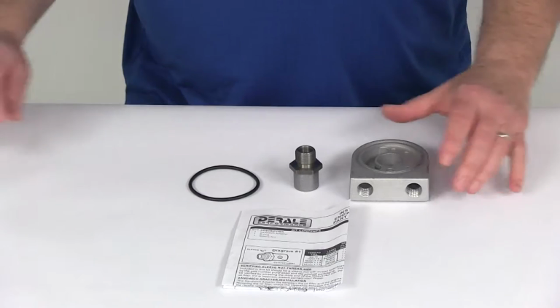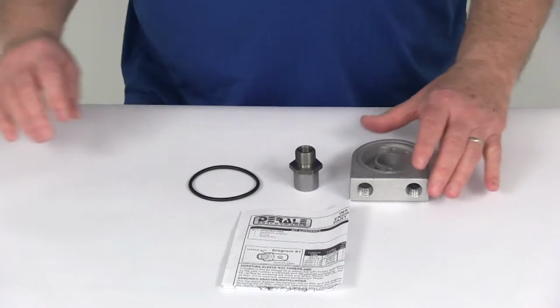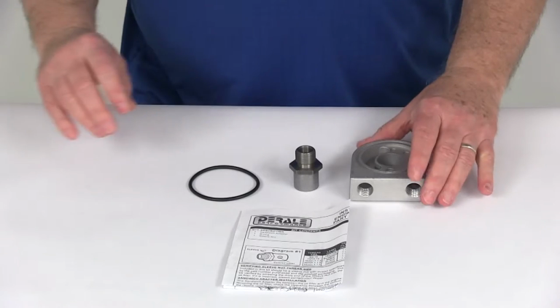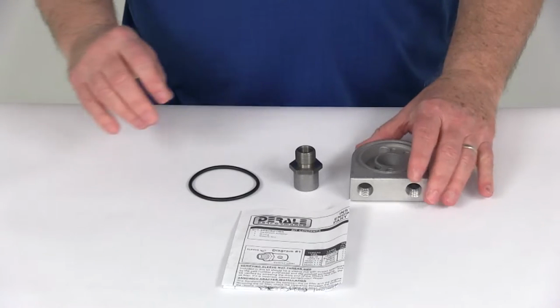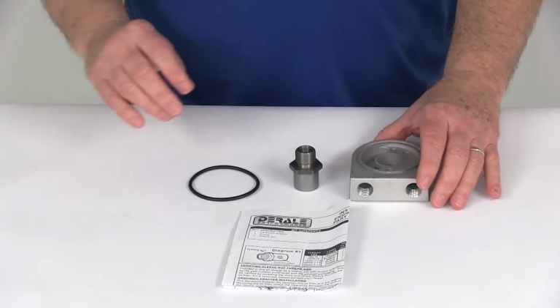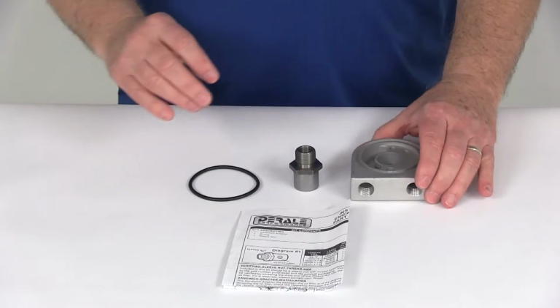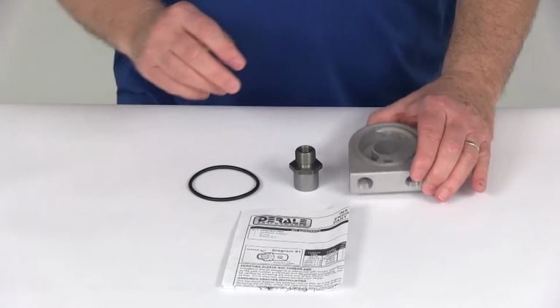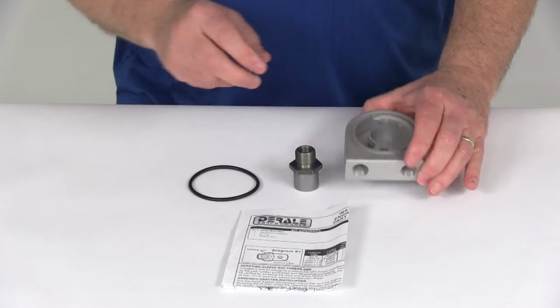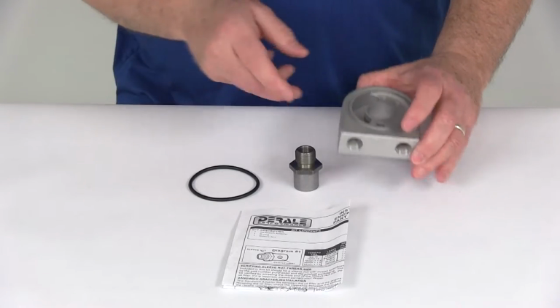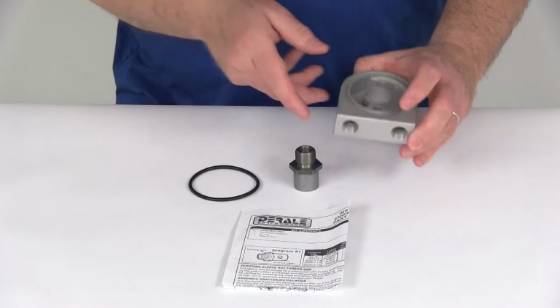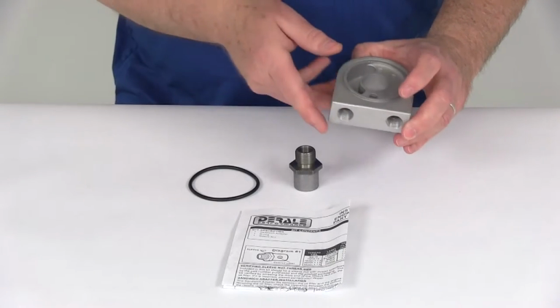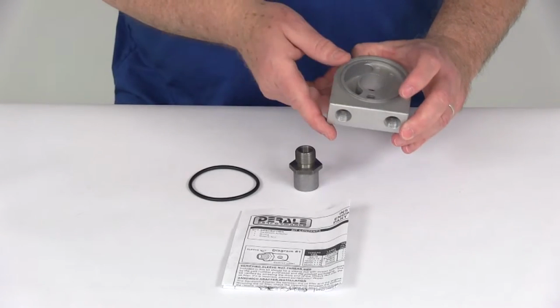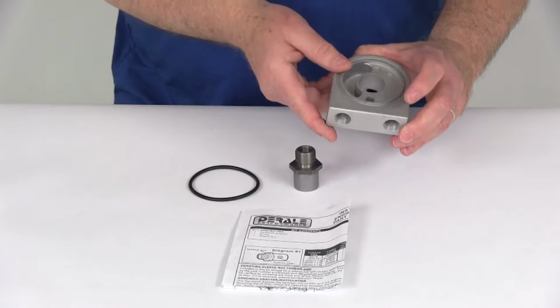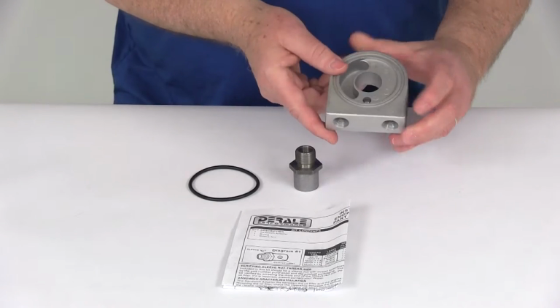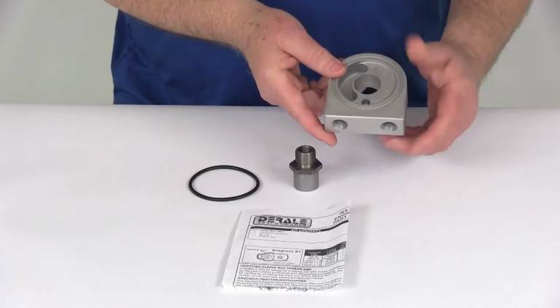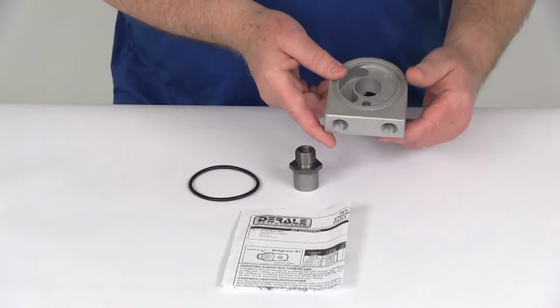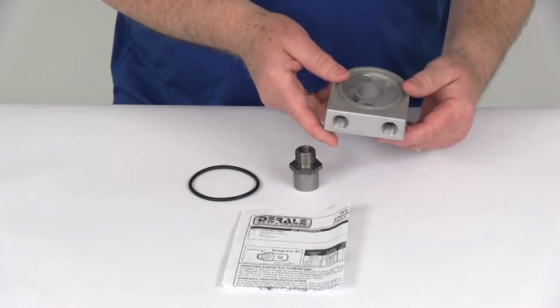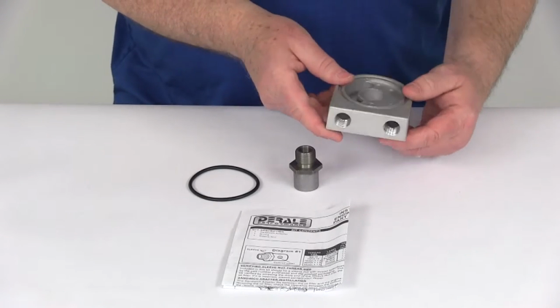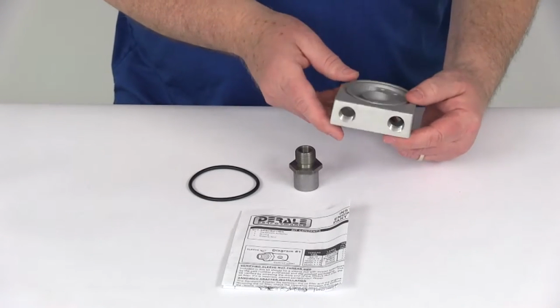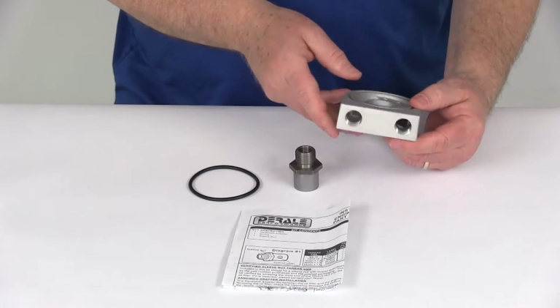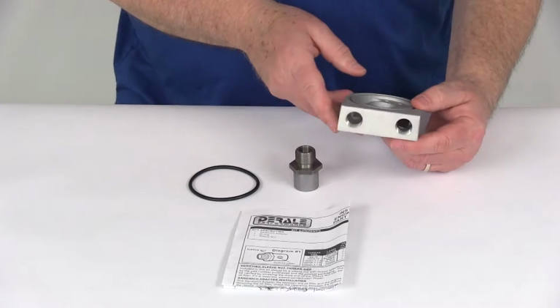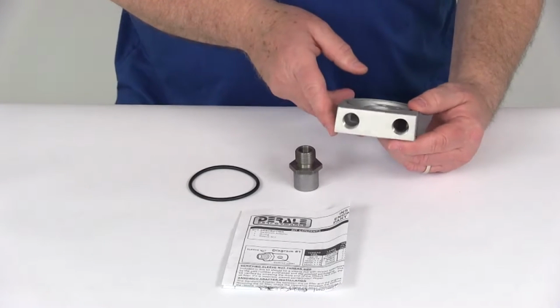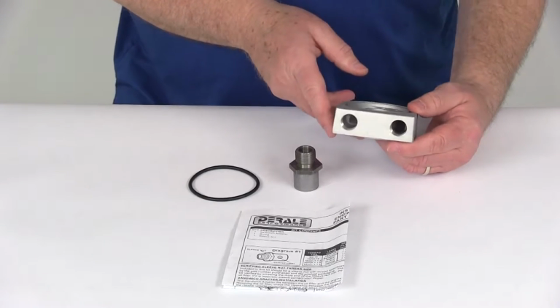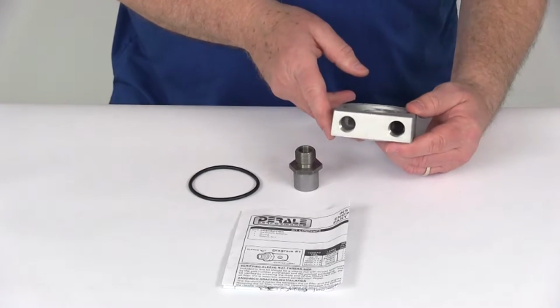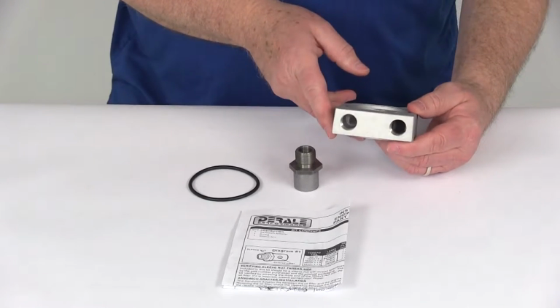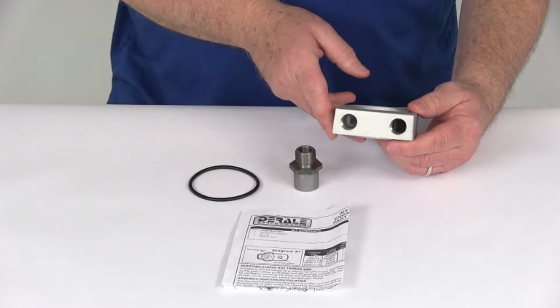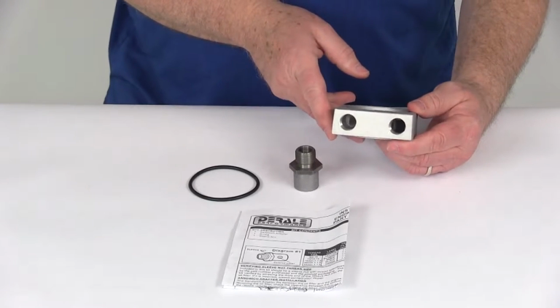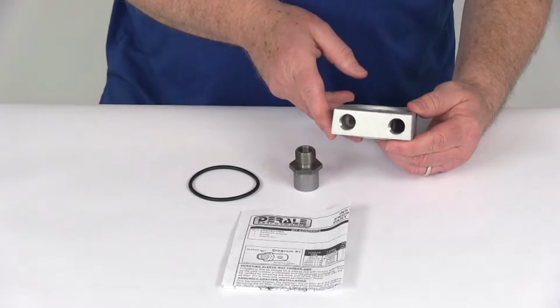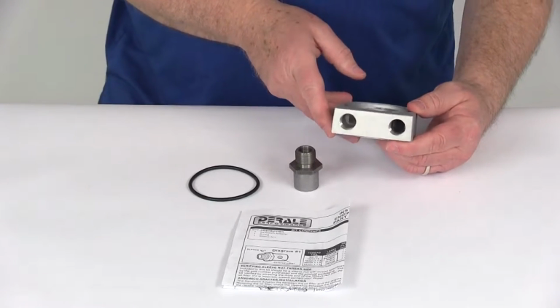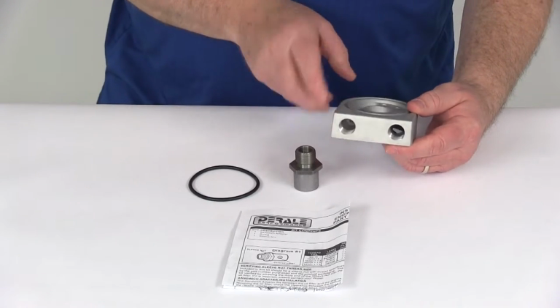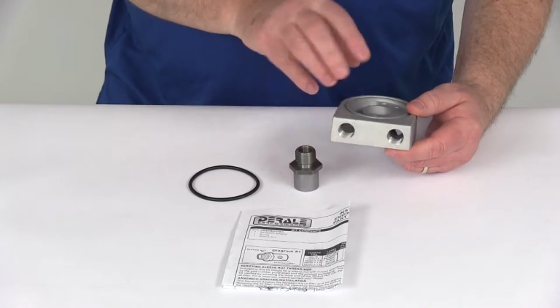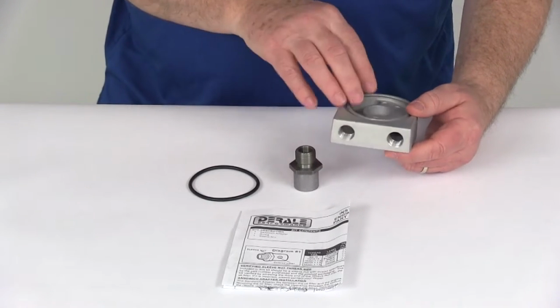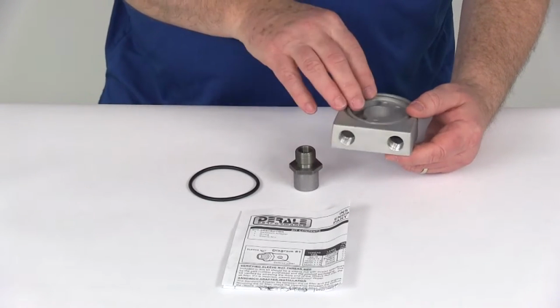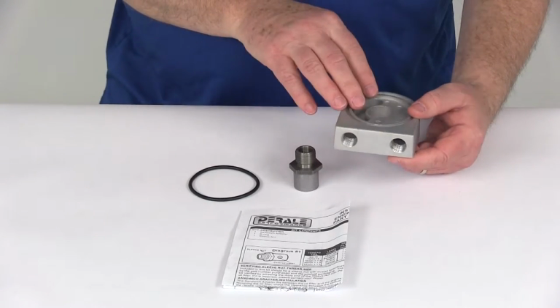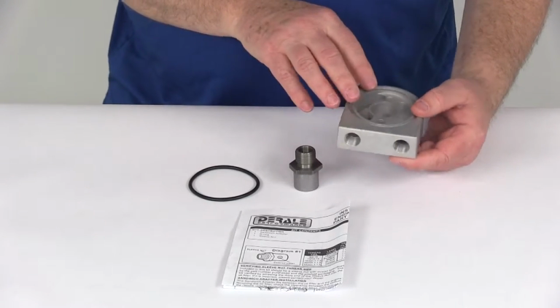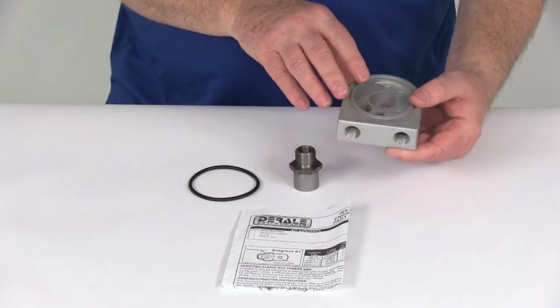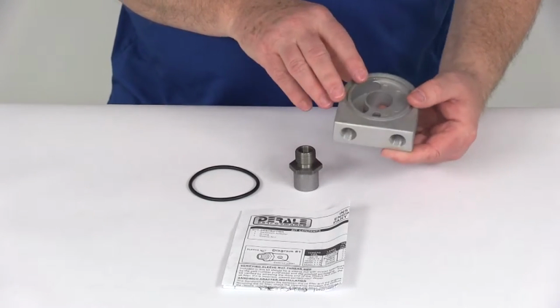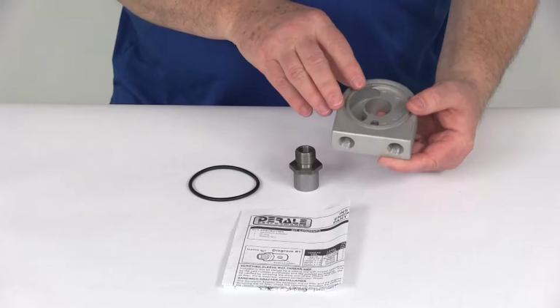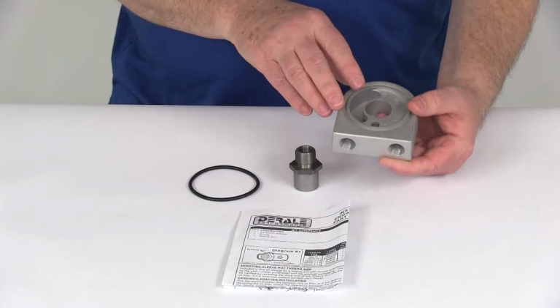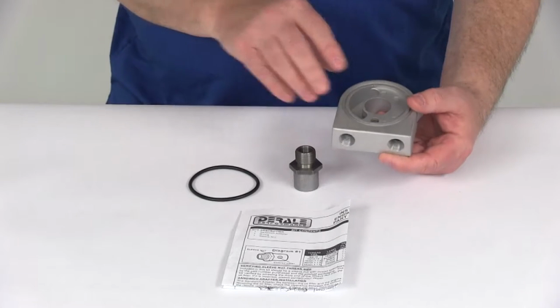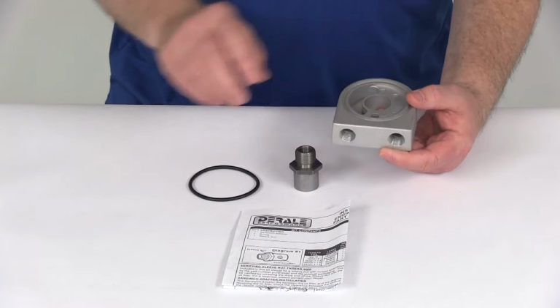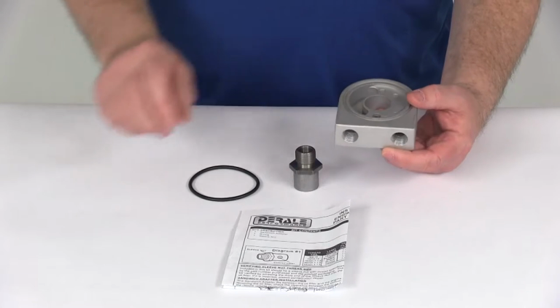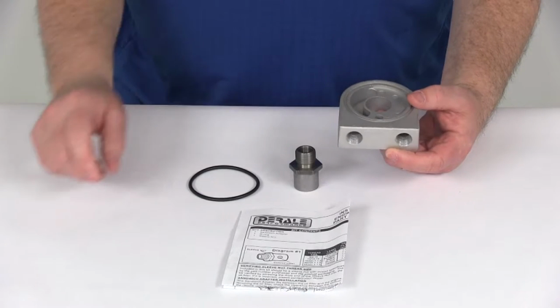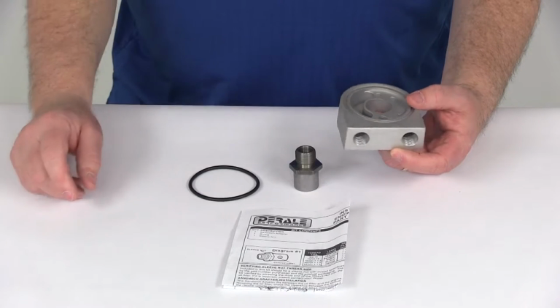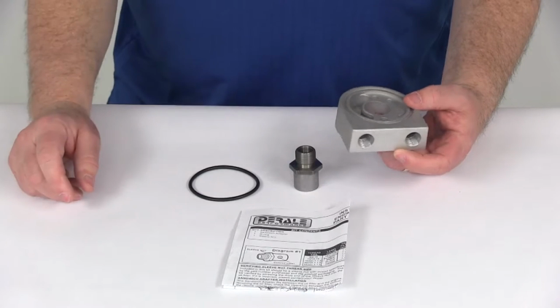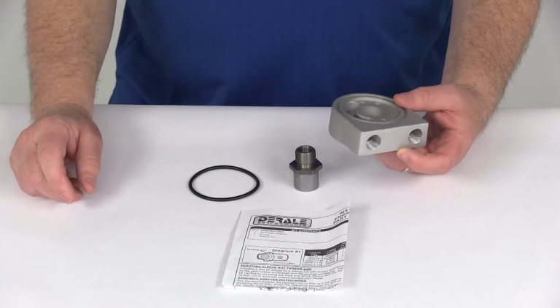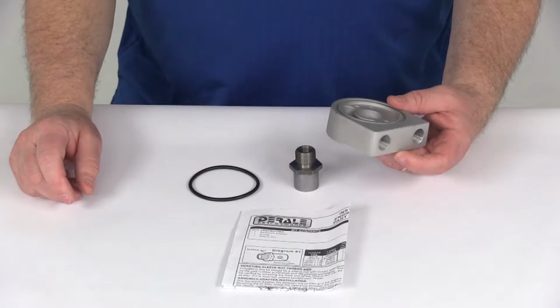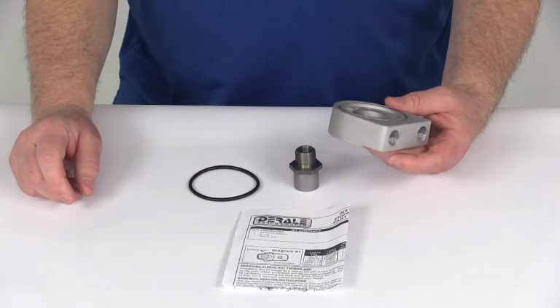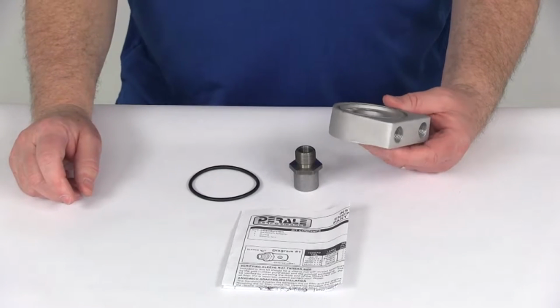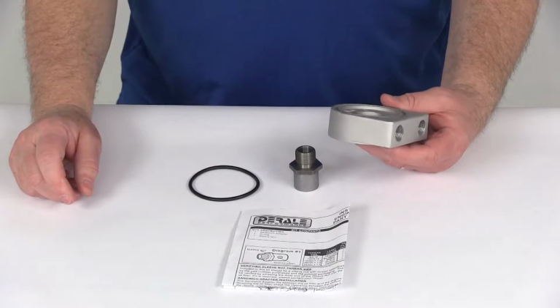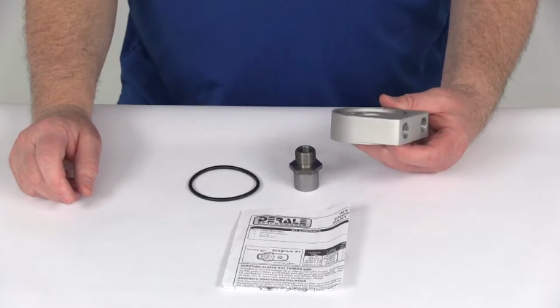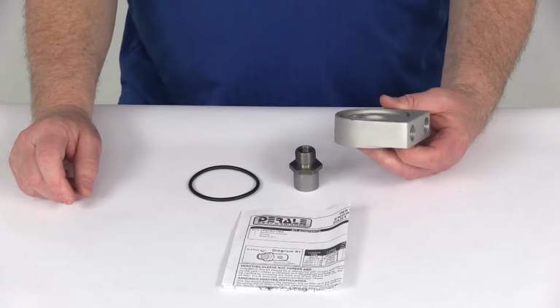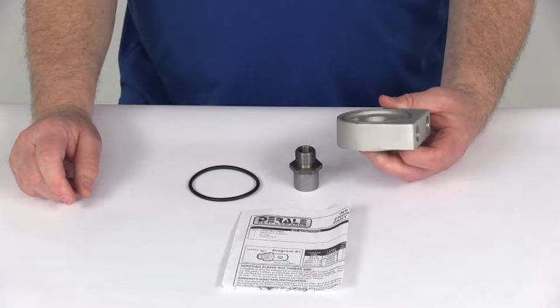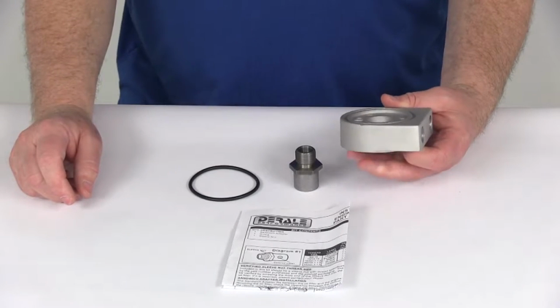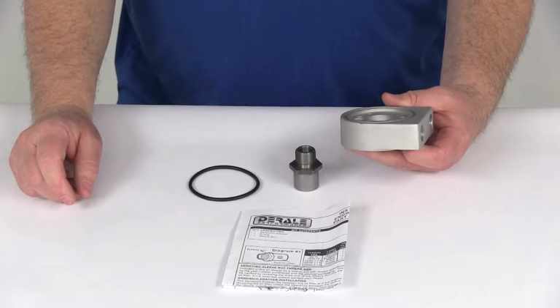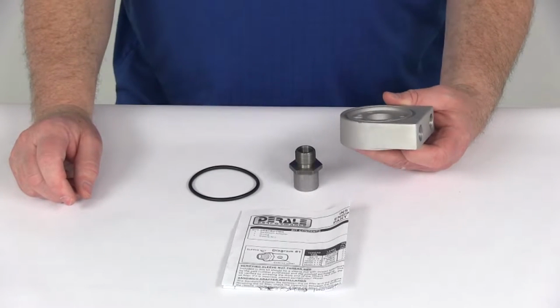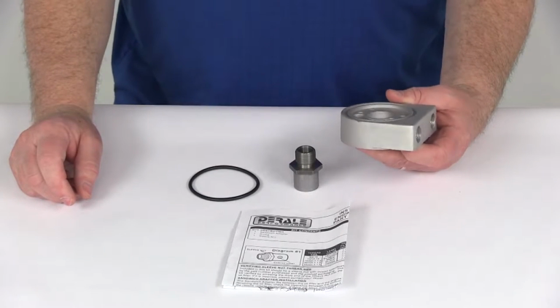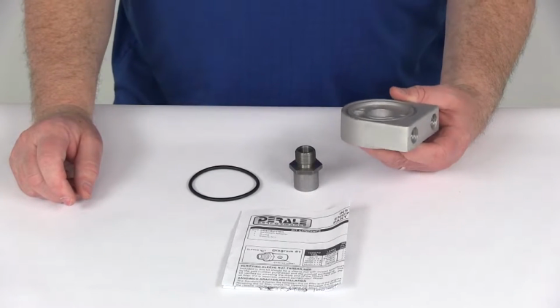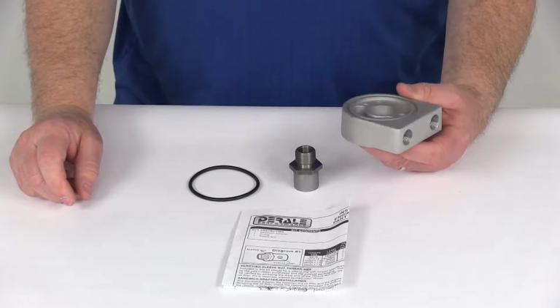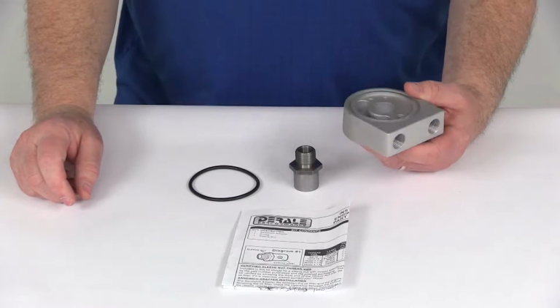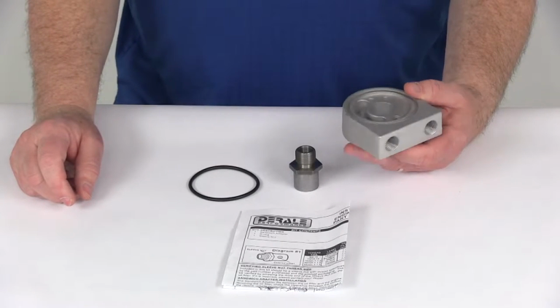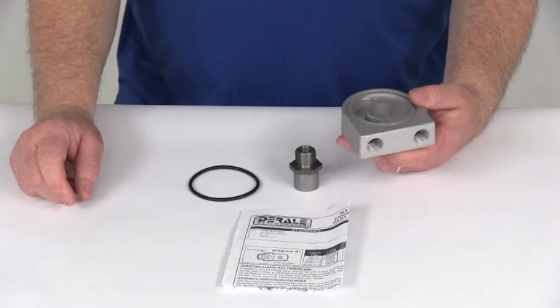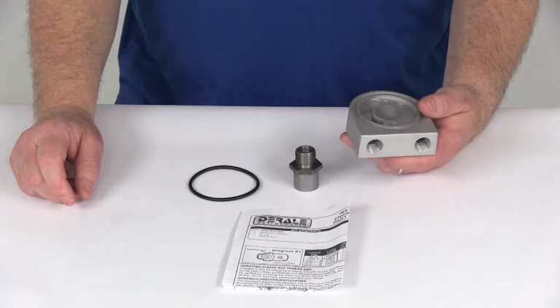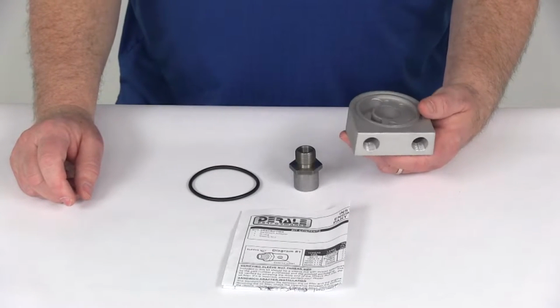Today we're going to take a look at the Durali Low Profile Sandwich Adapter, and this one is the 20 by 1.5 millimeter engine filter thread size.